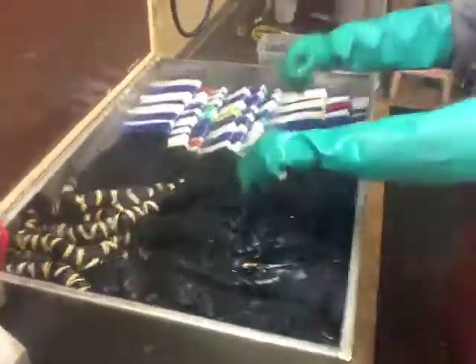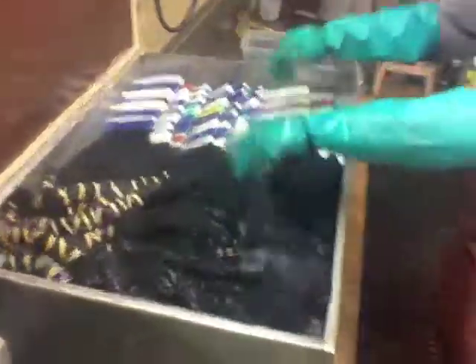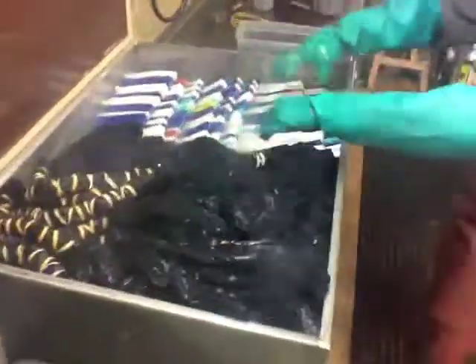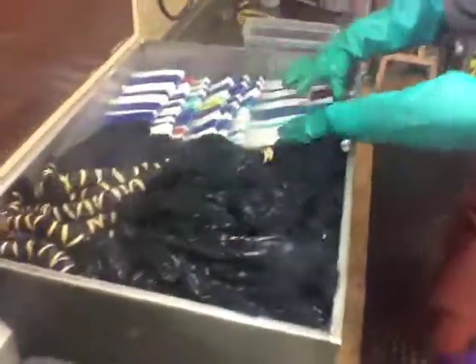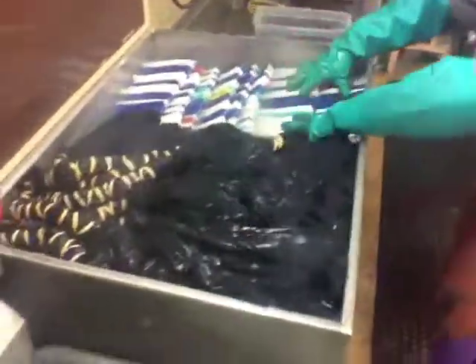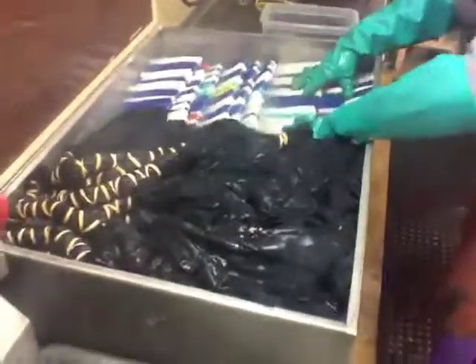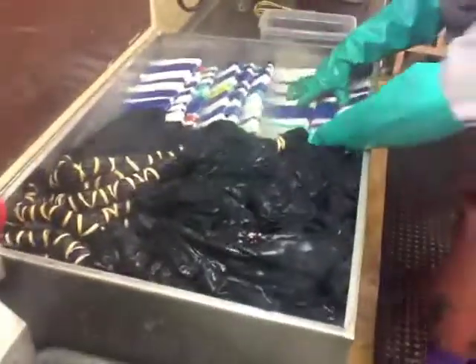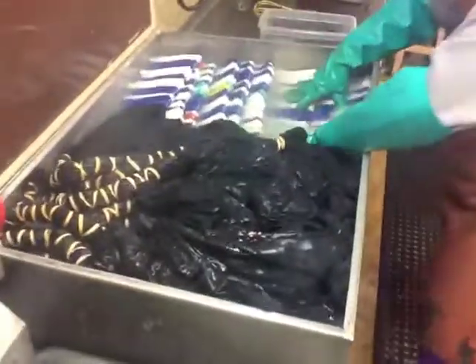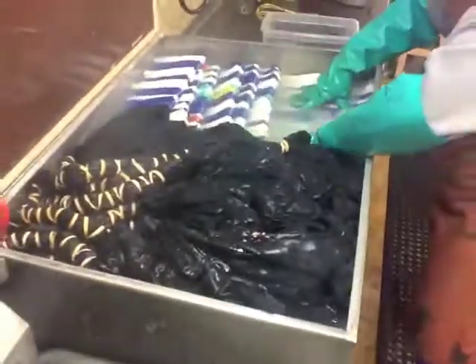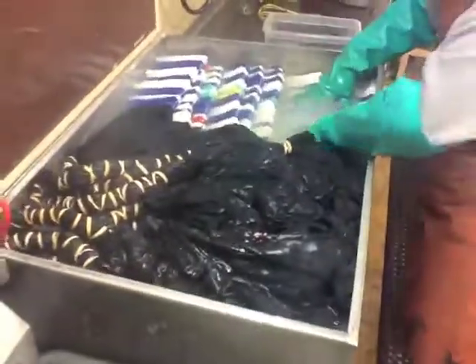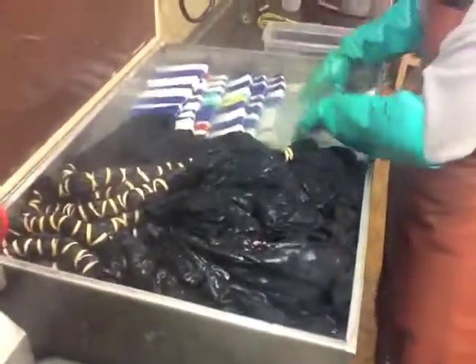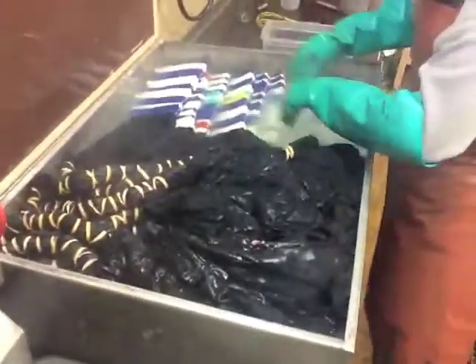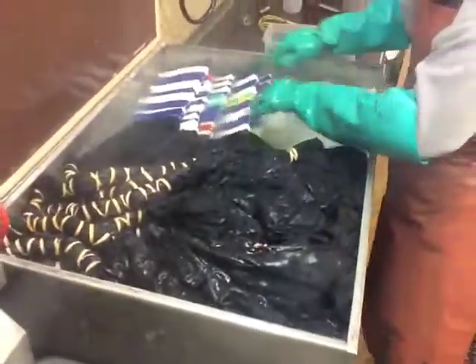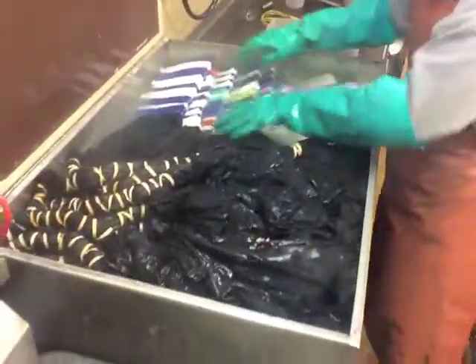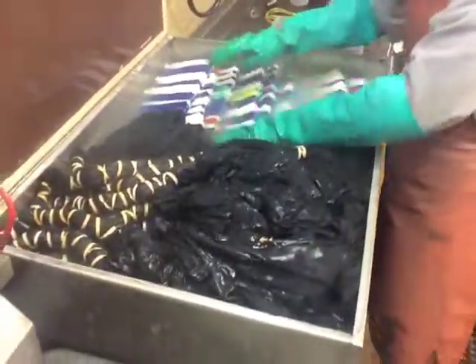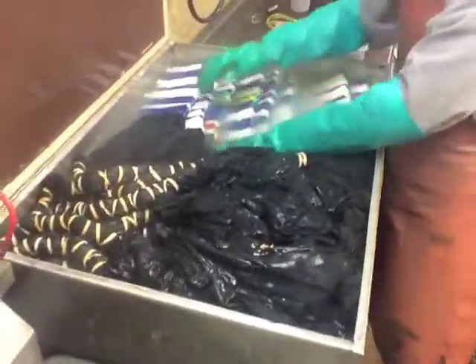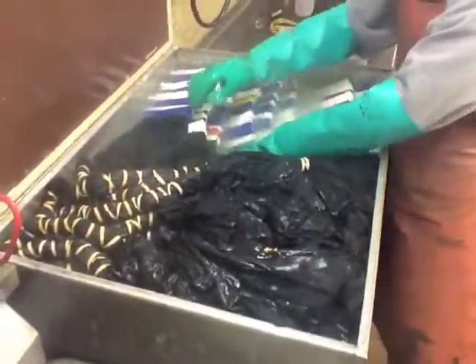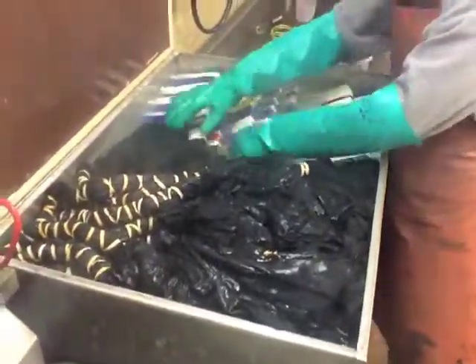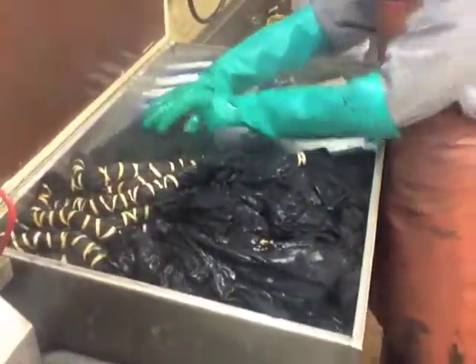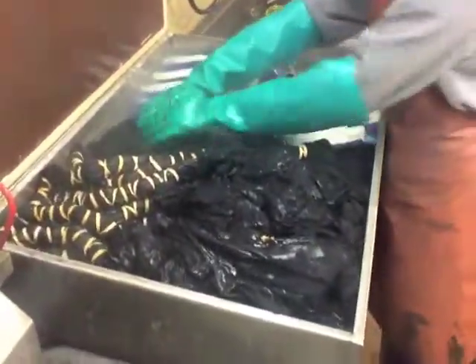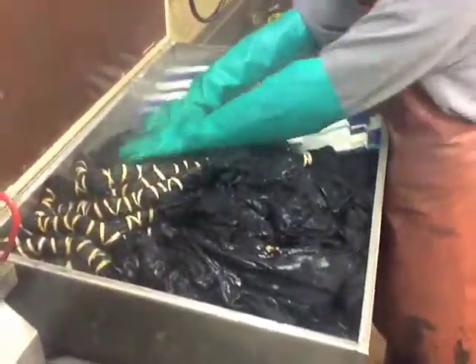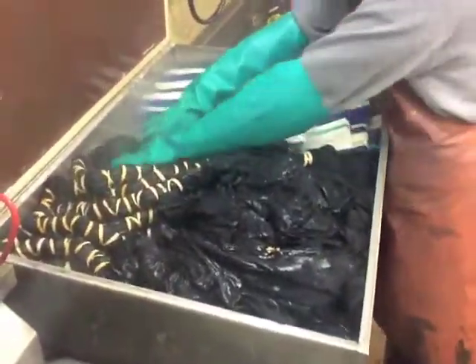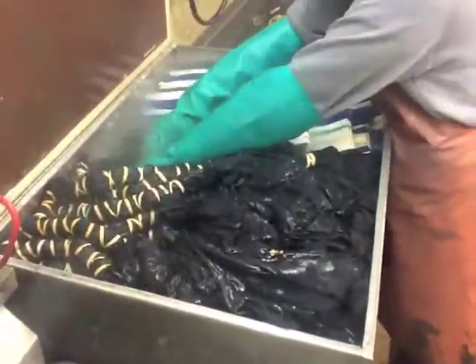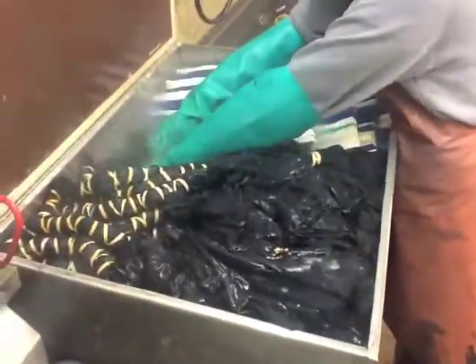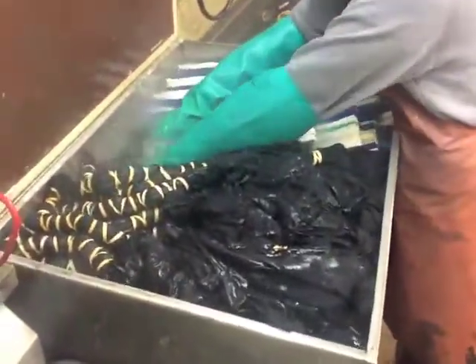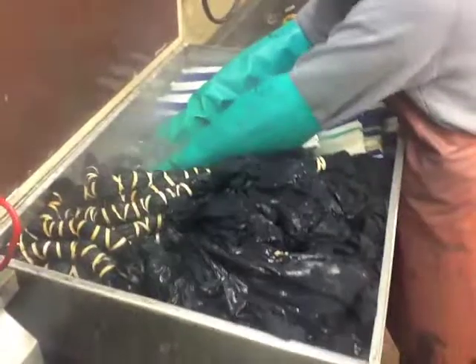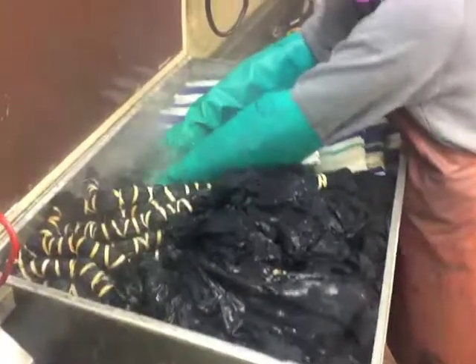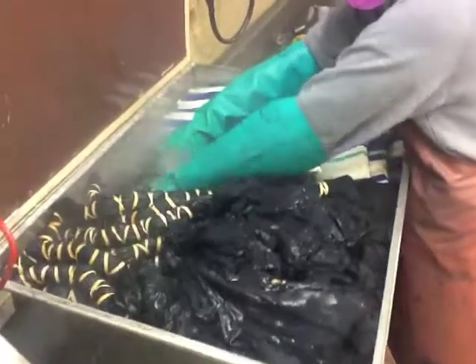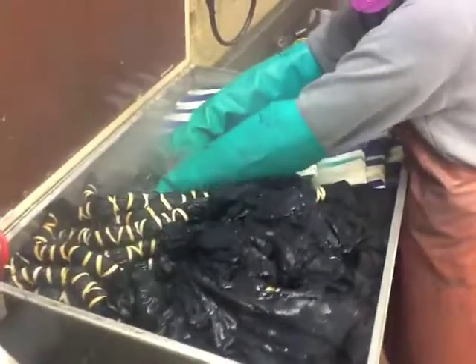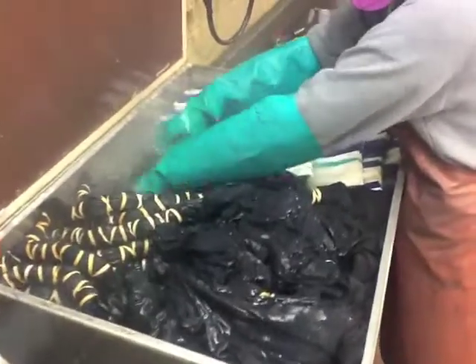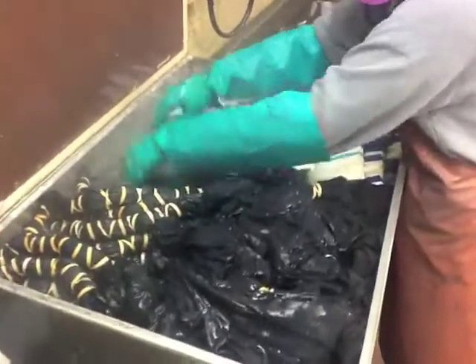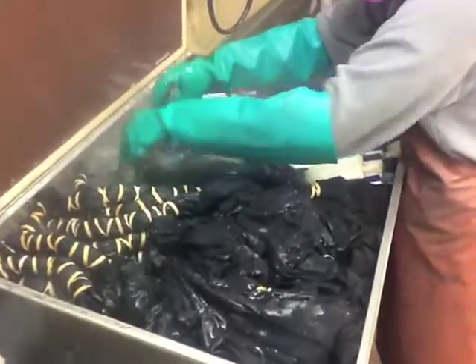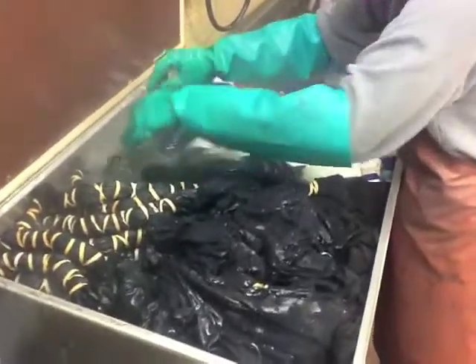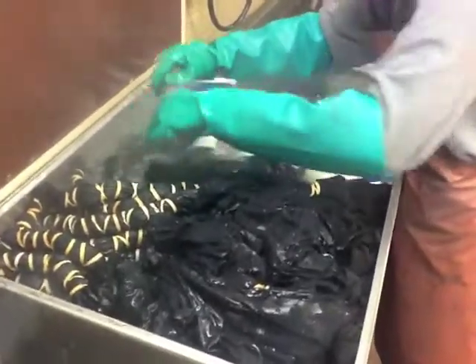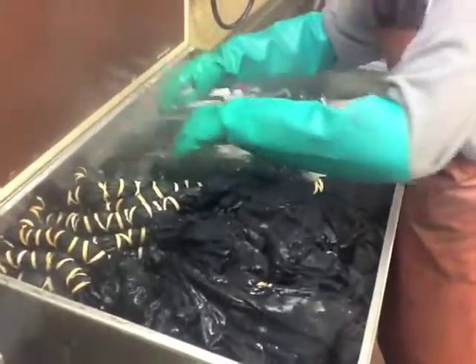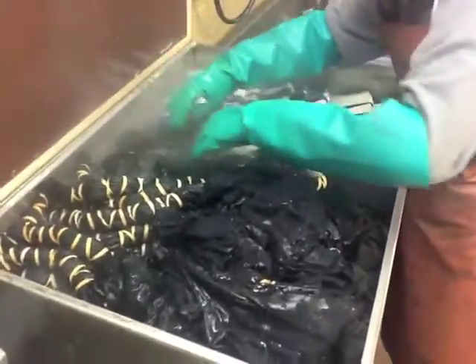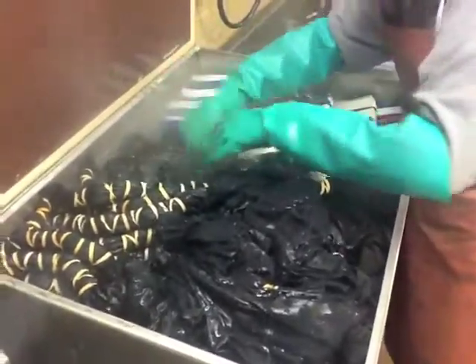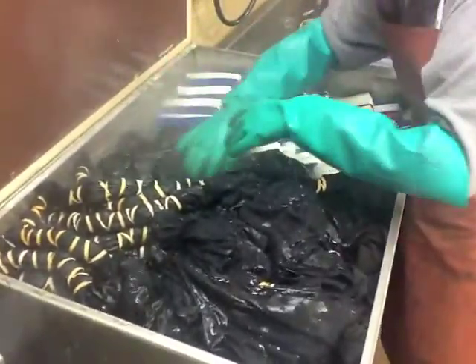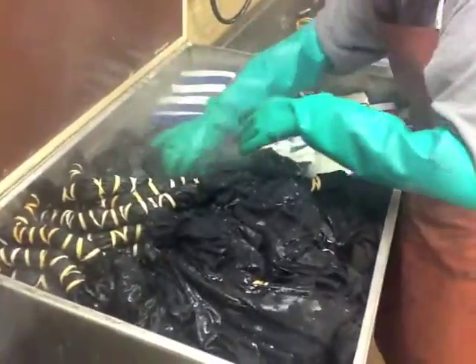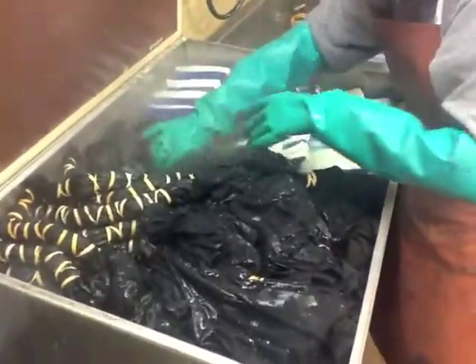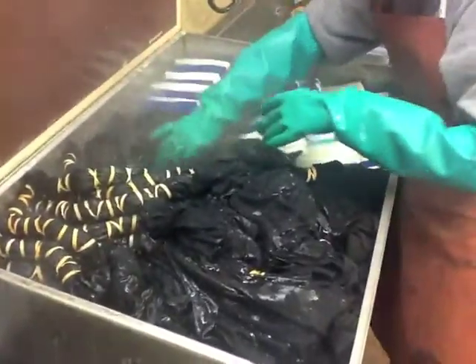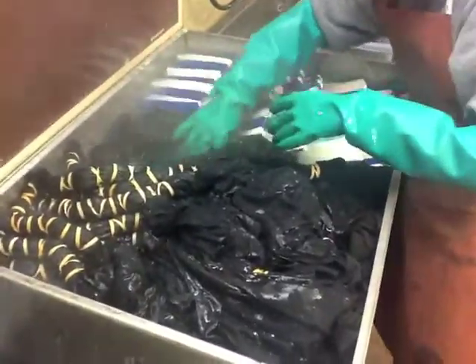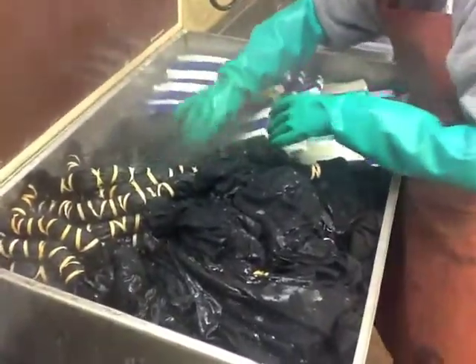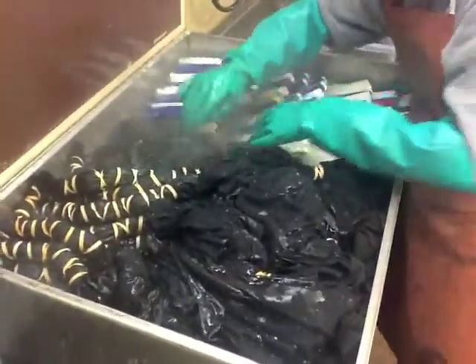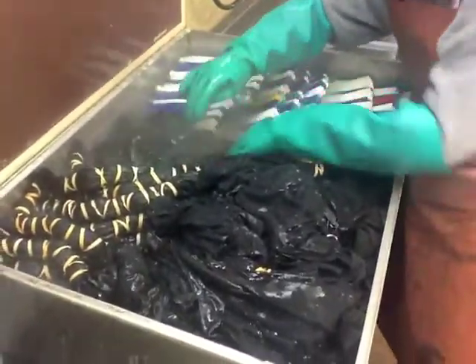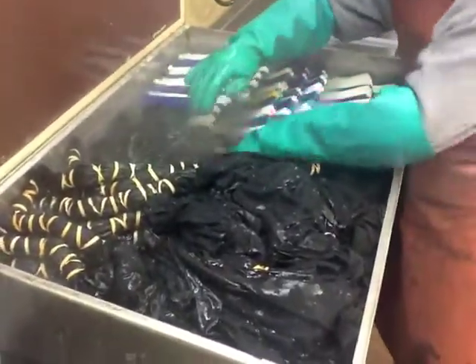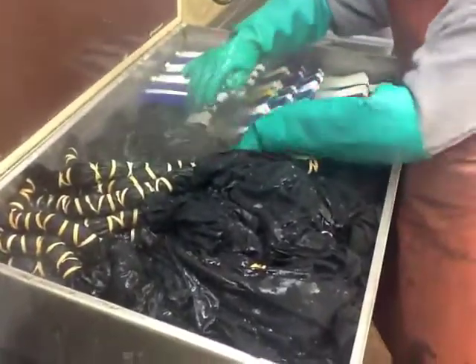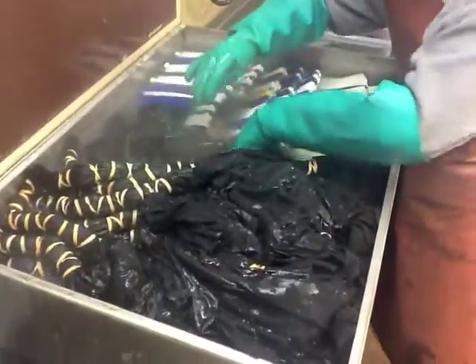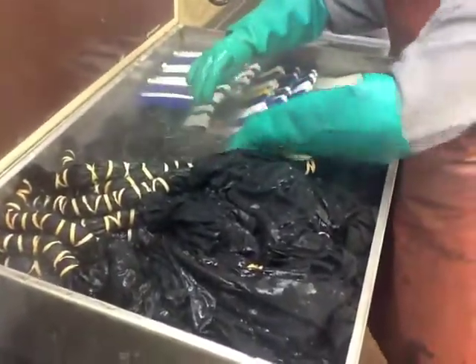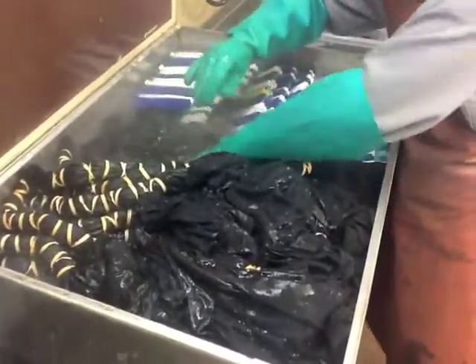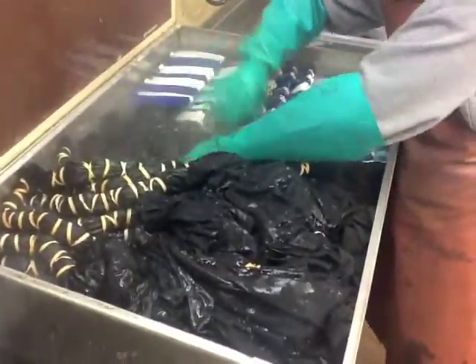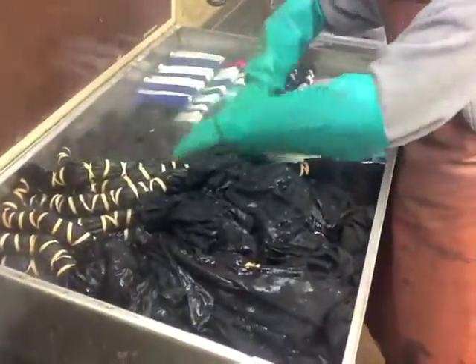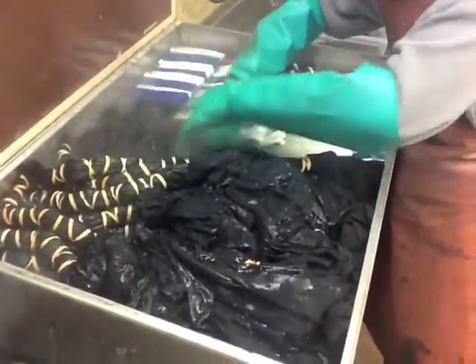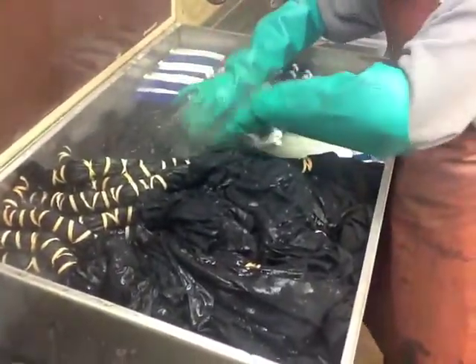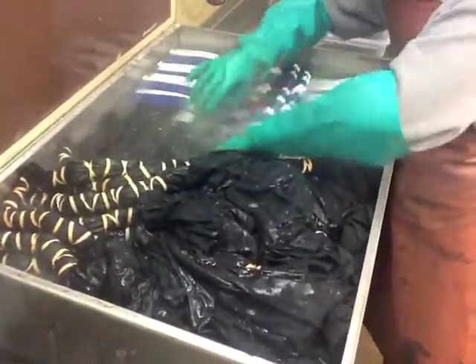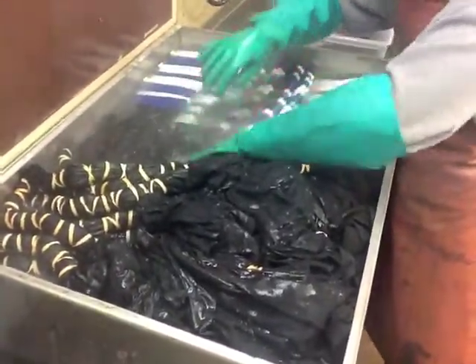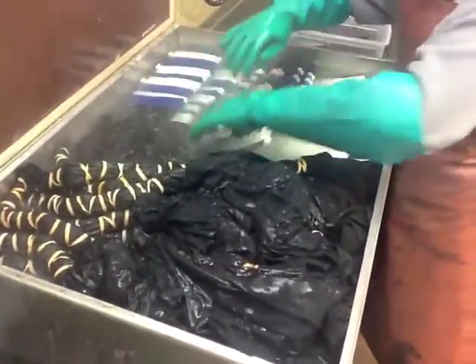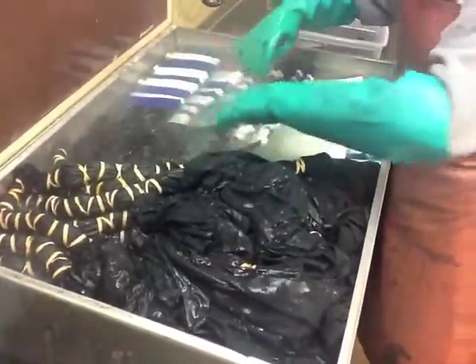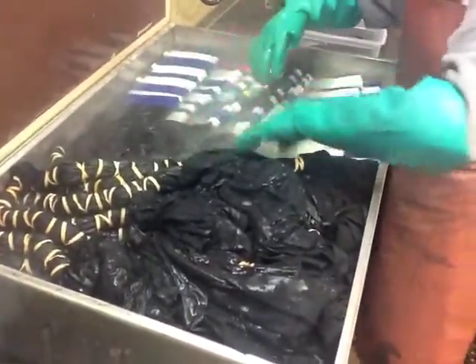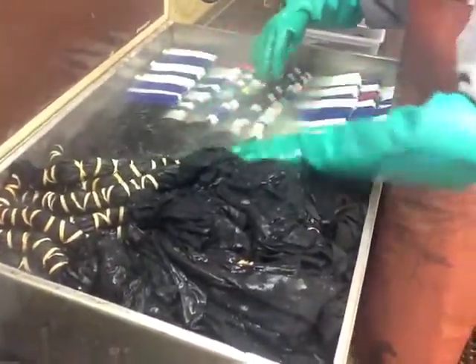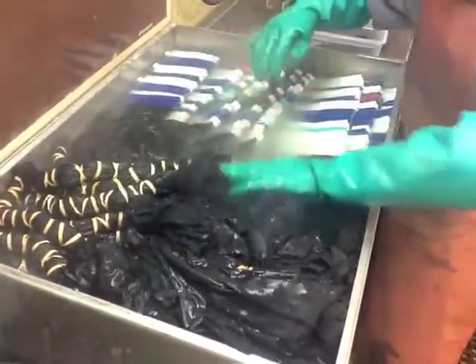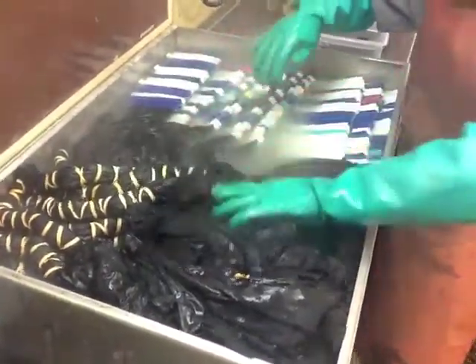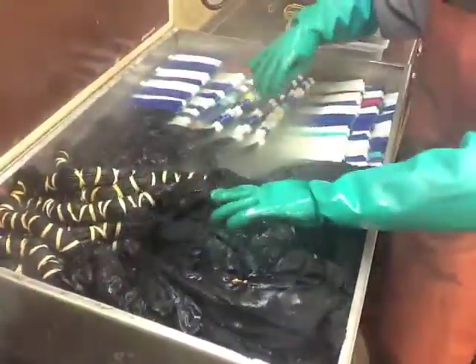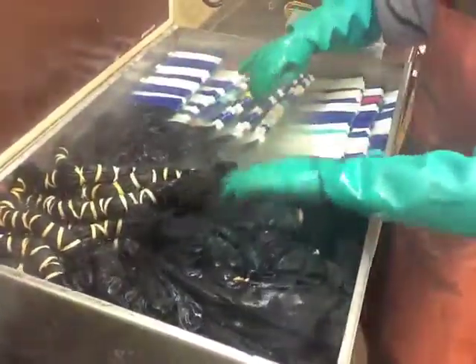Wherever the clips are and wherever the rubber bands are is where it will stay black. Everything else is going to be white.